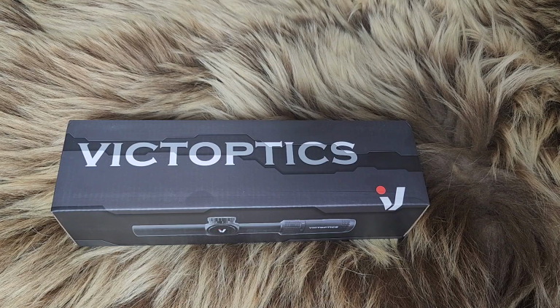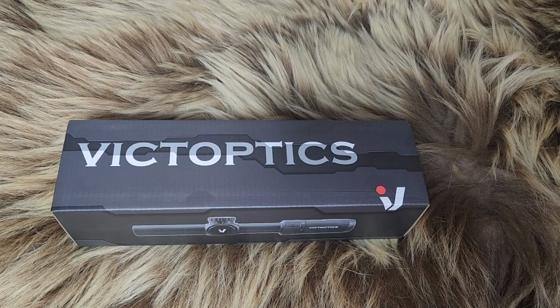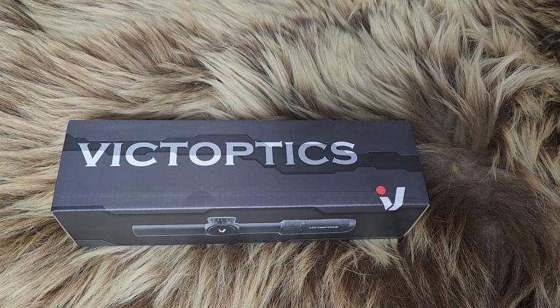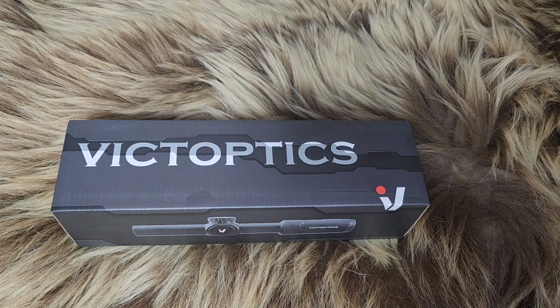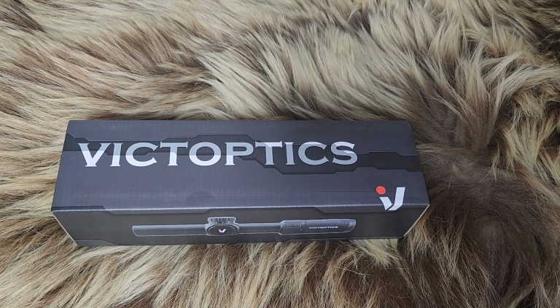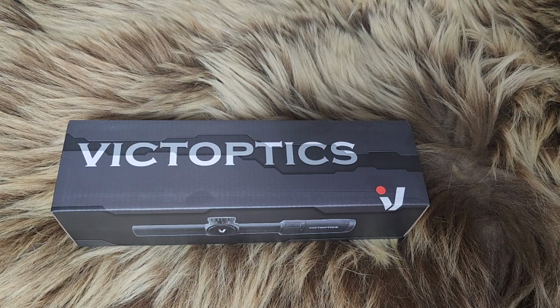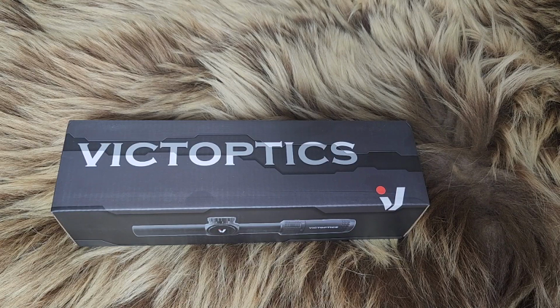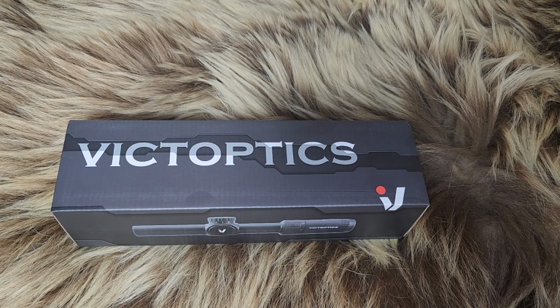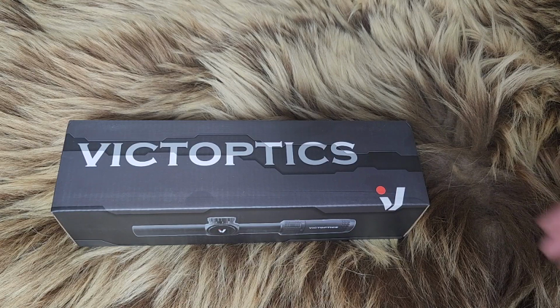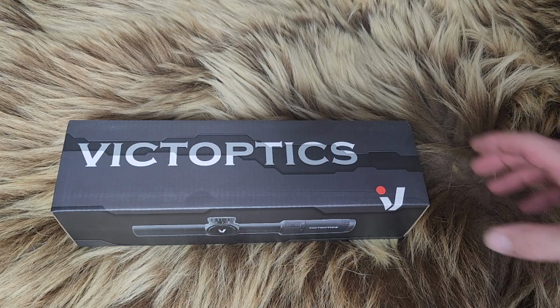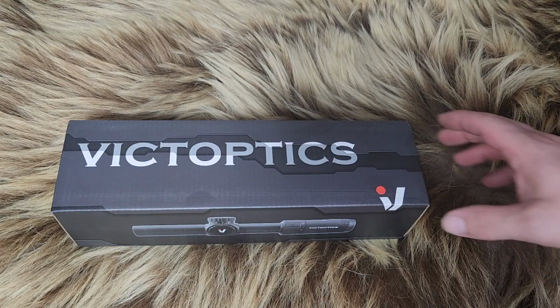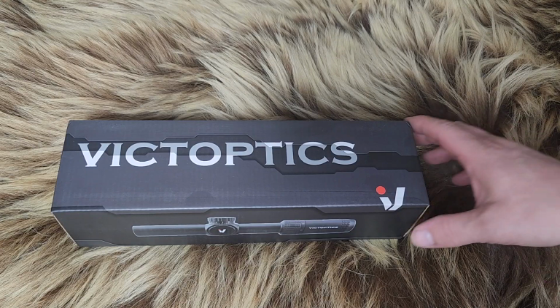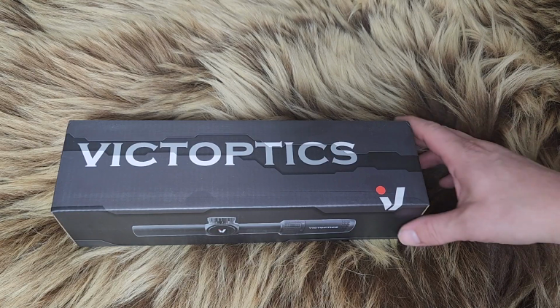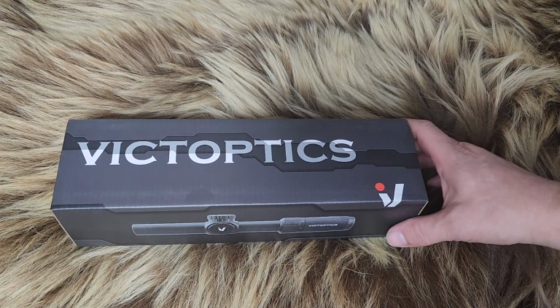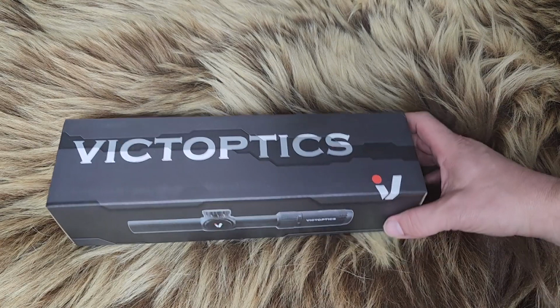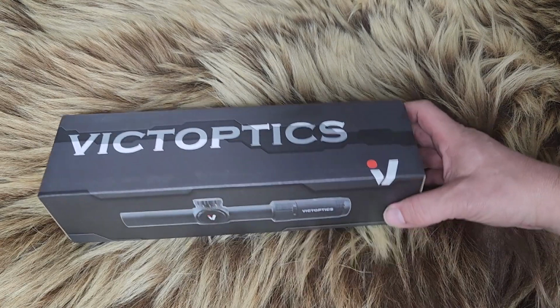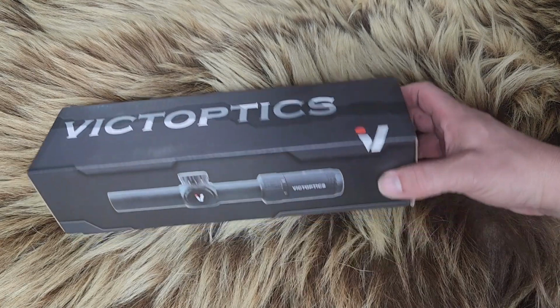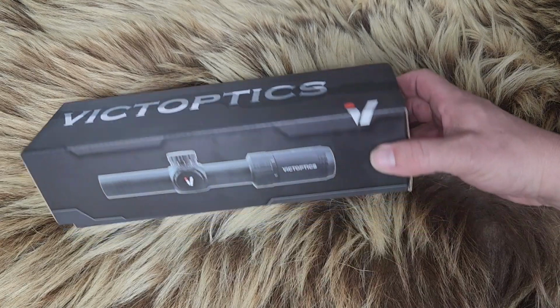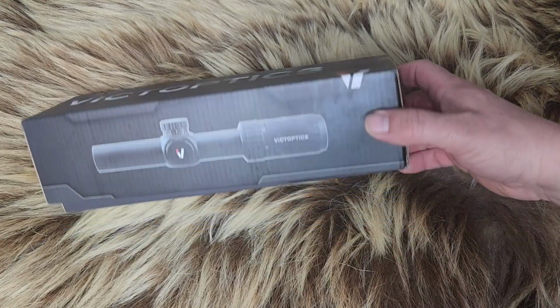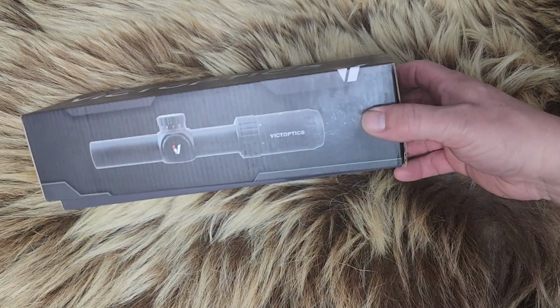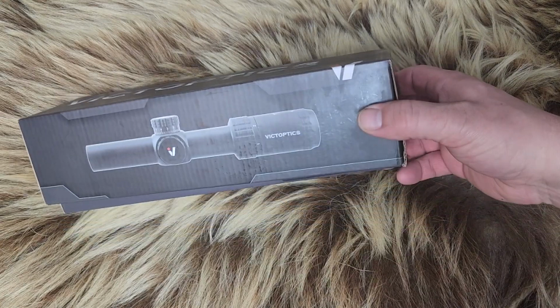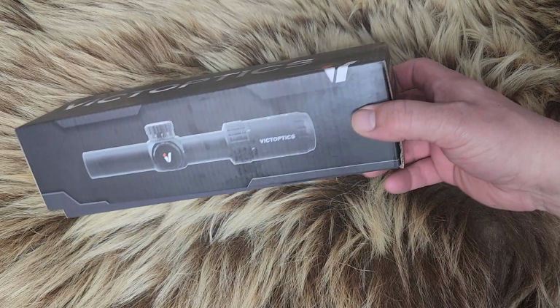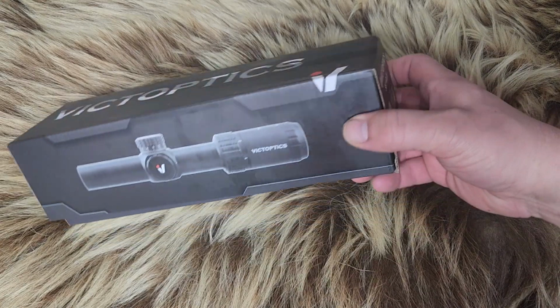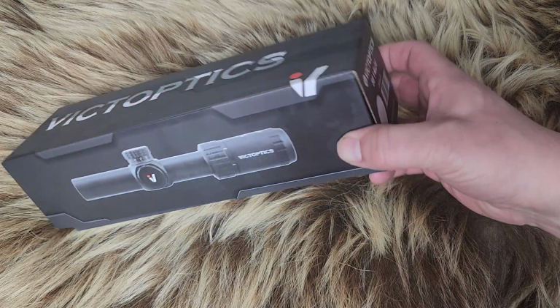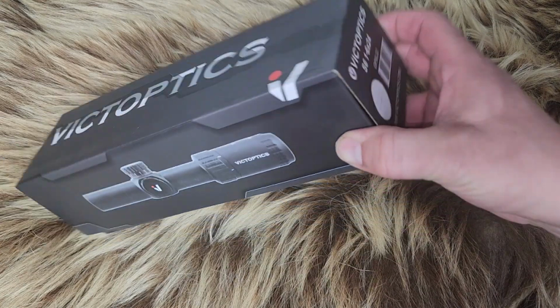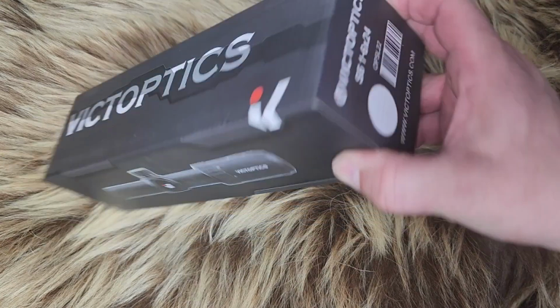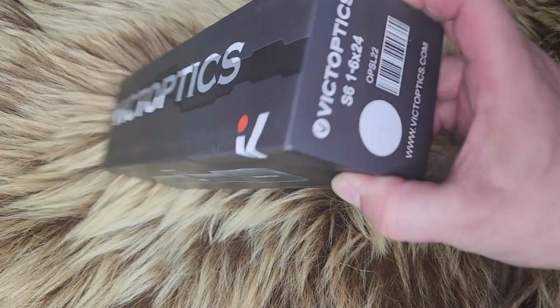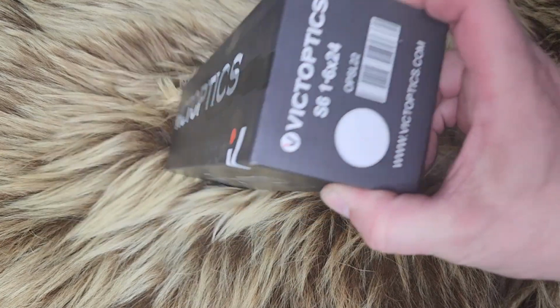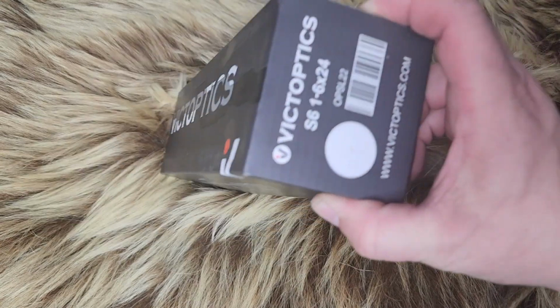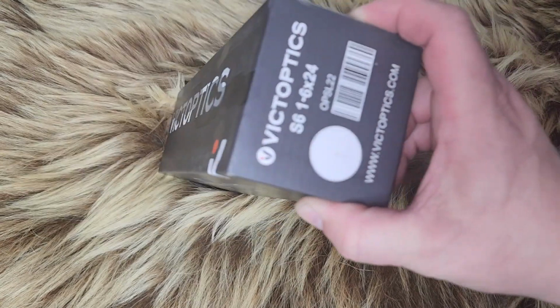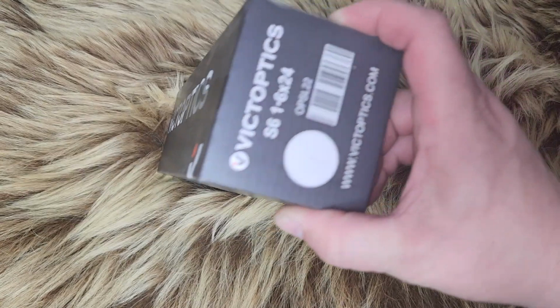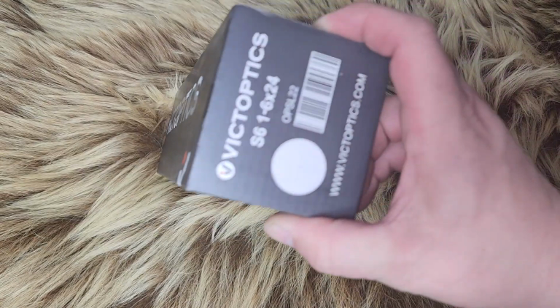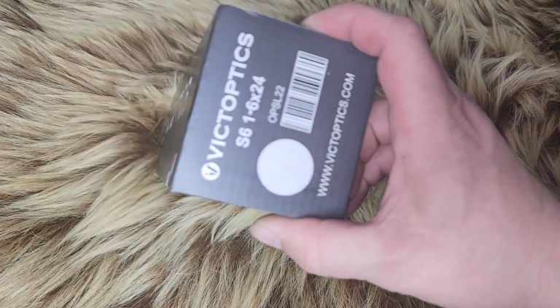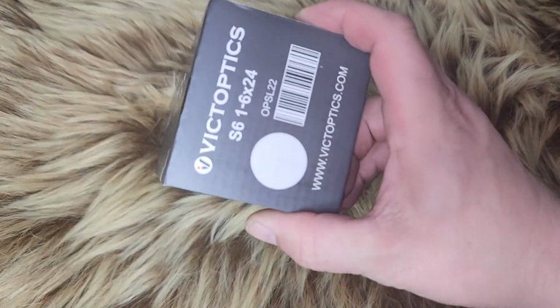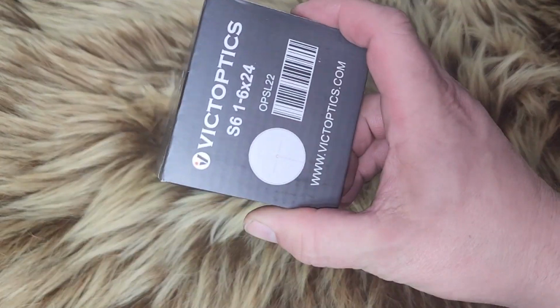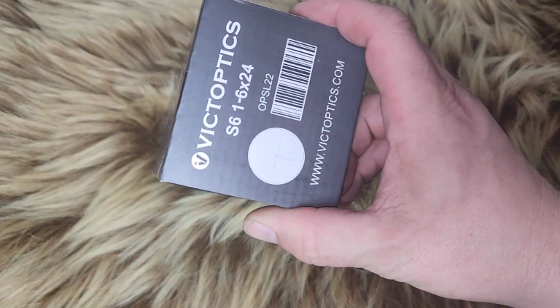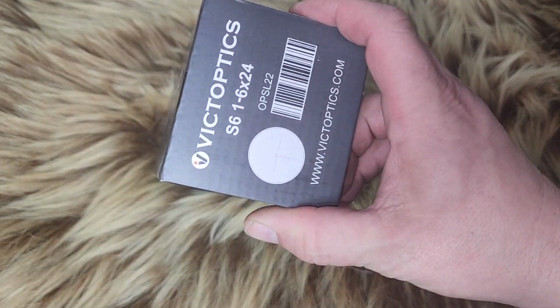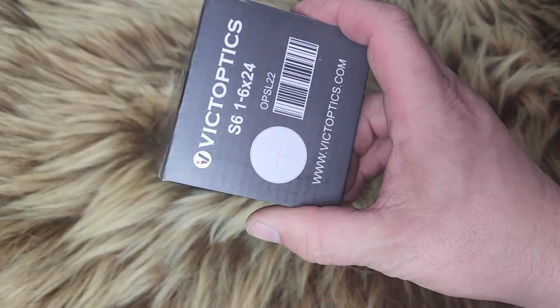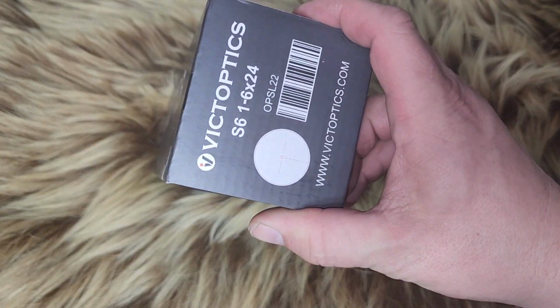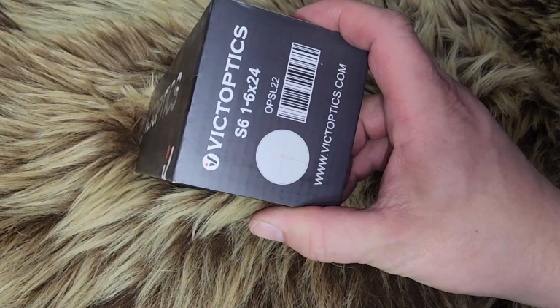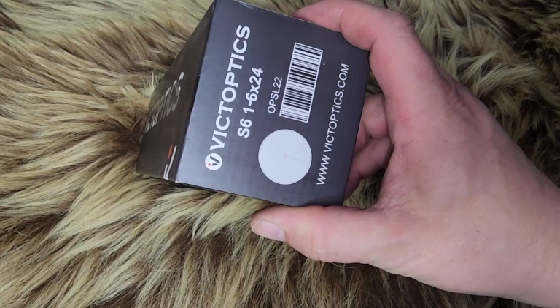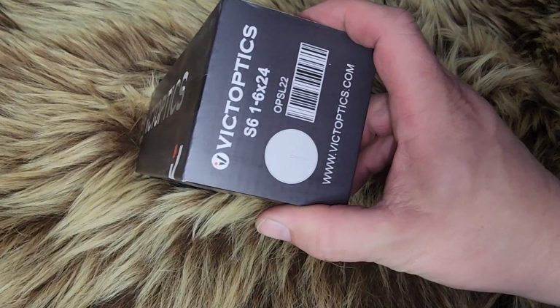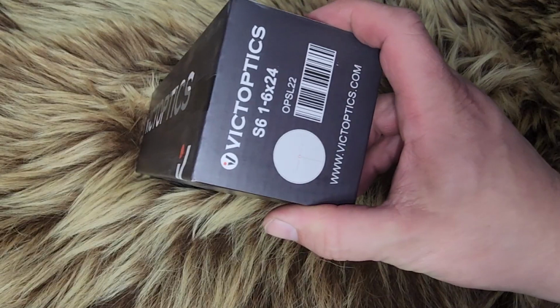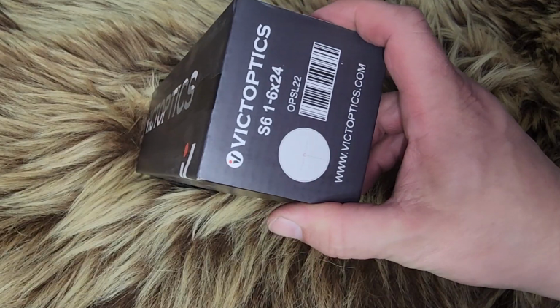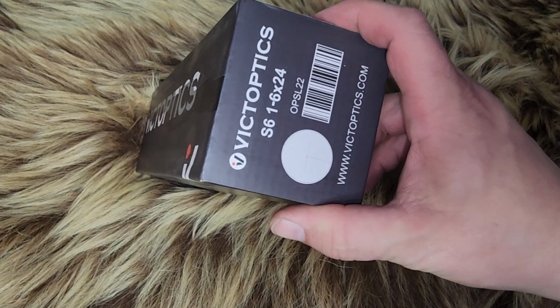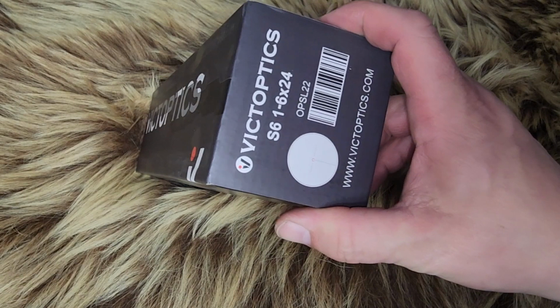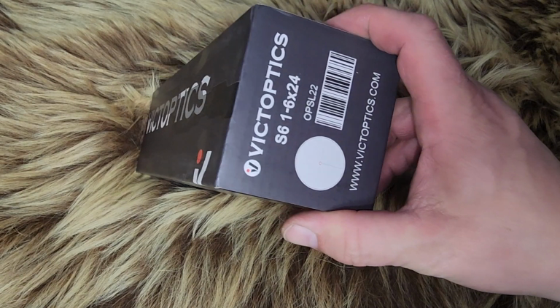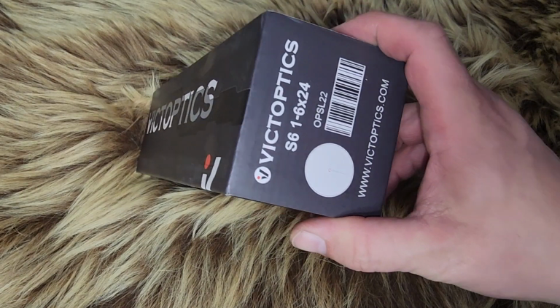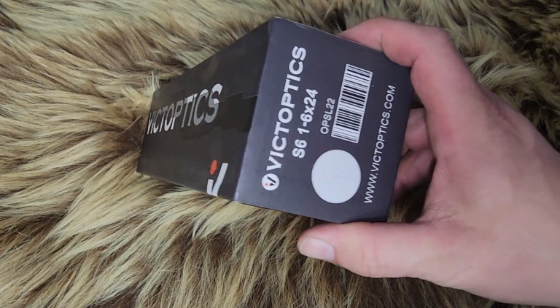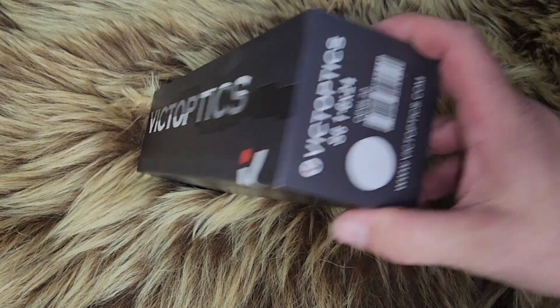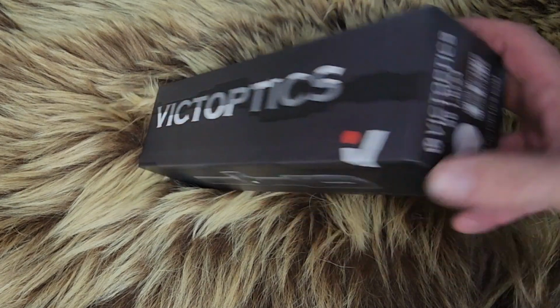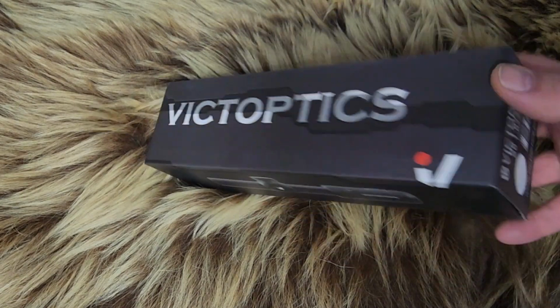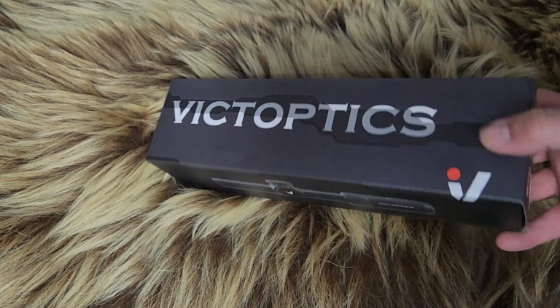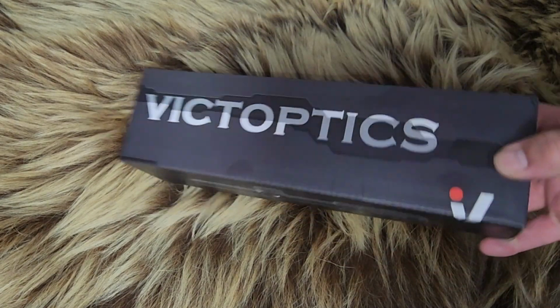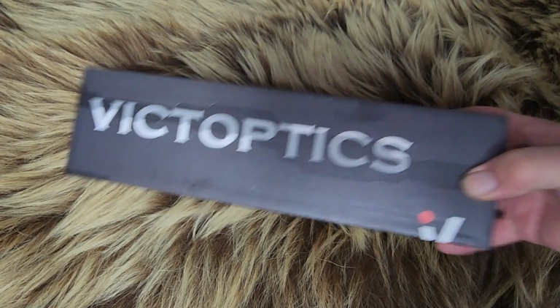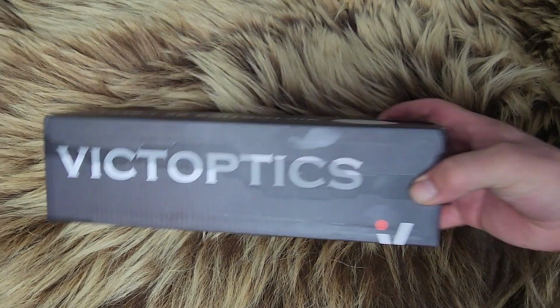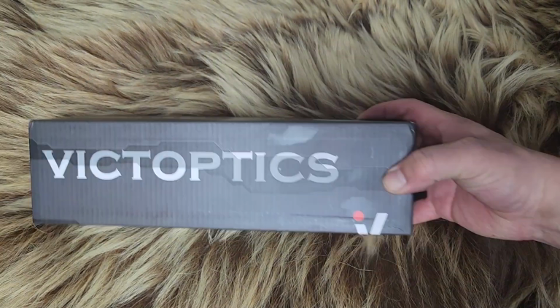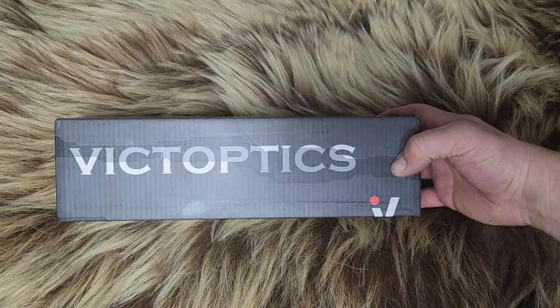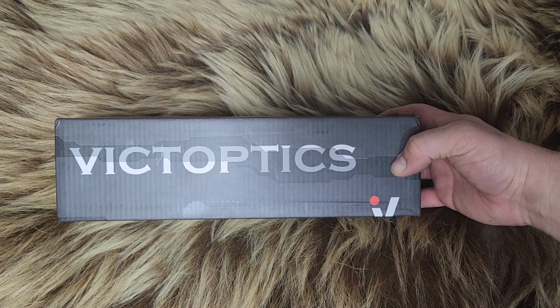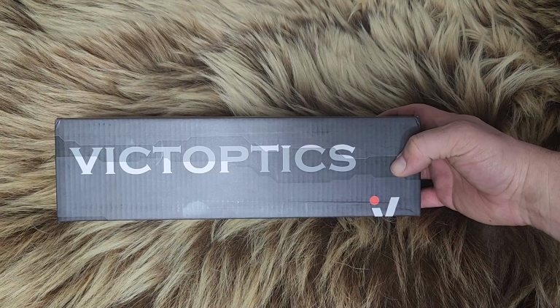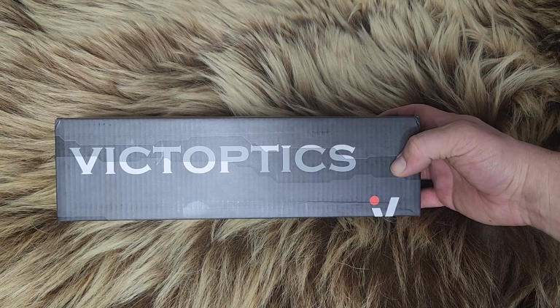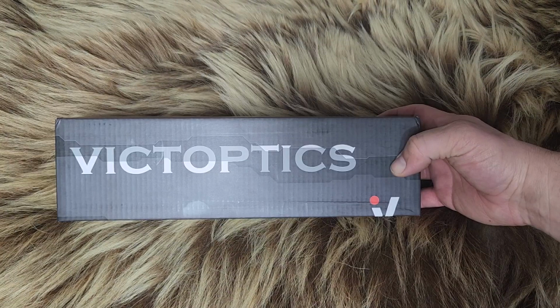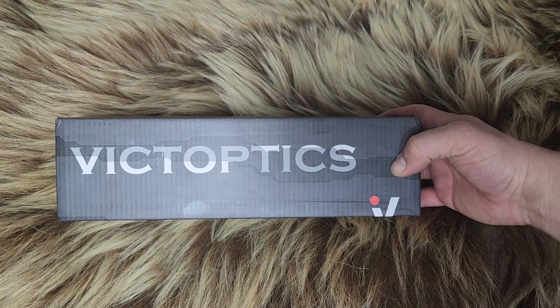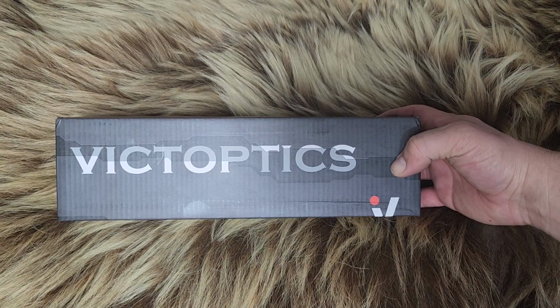Today on Alaskan Ballistics, the Vitoptix 1-6 LPVO. Let's see how well it does. Stay tuned.